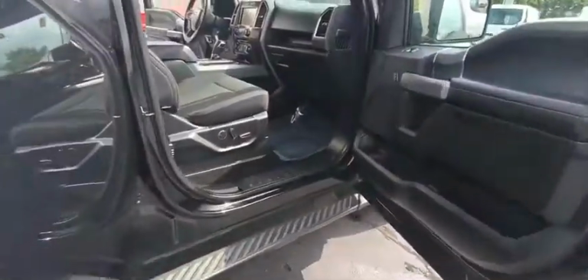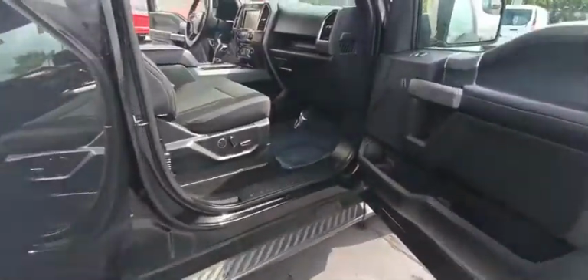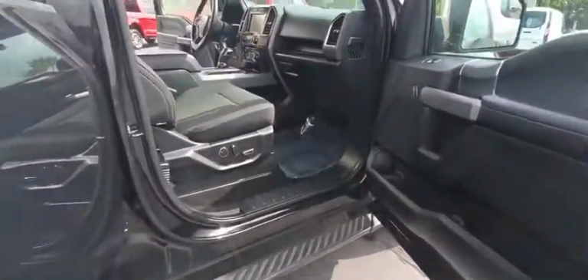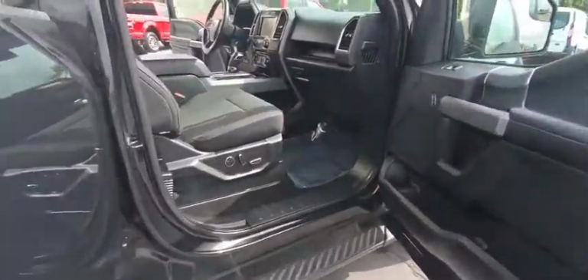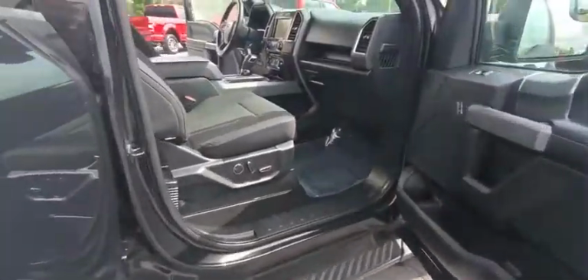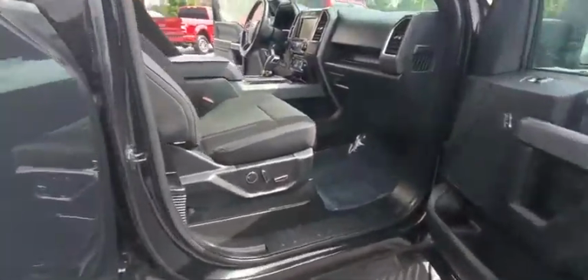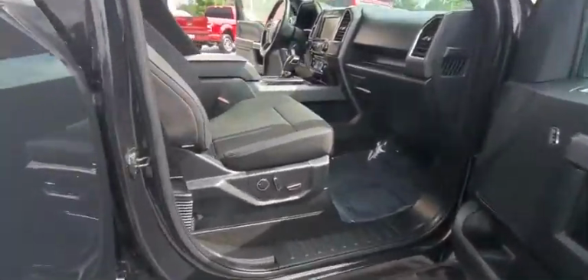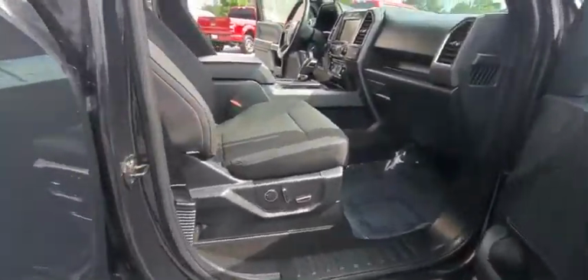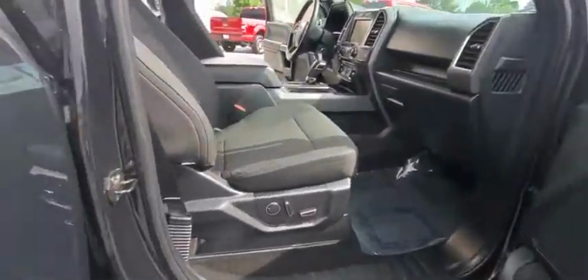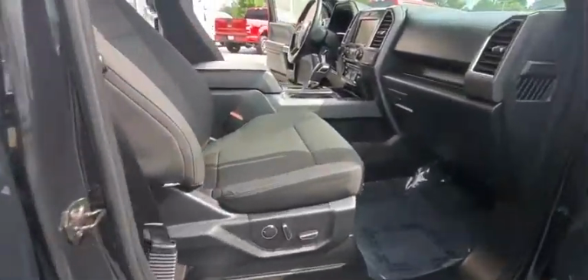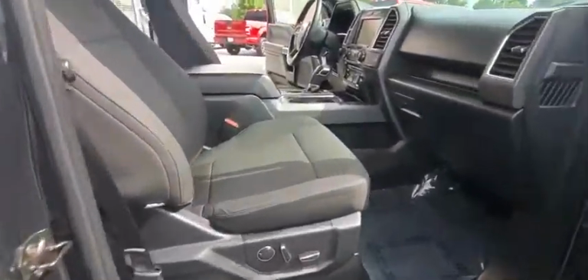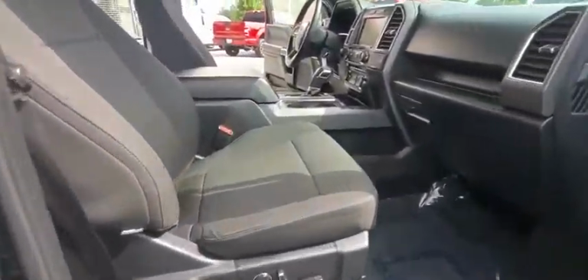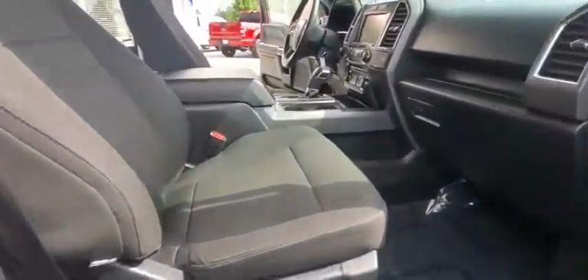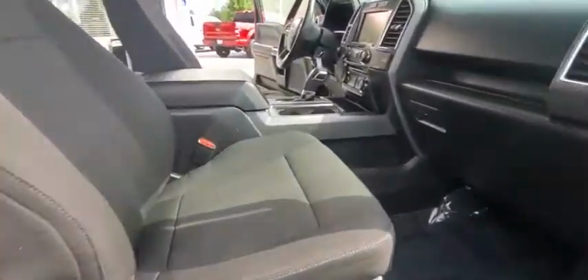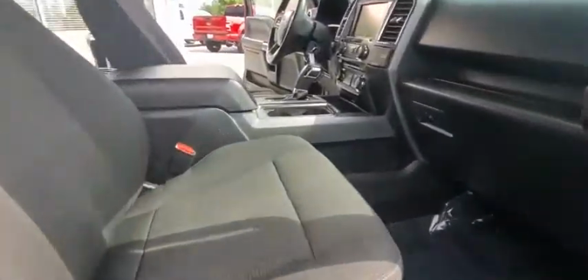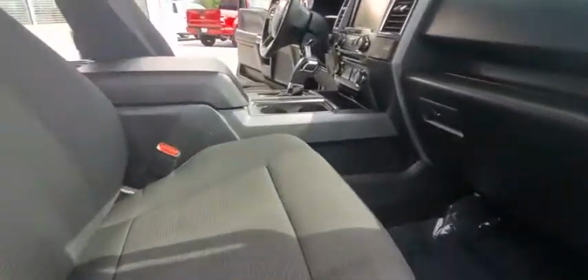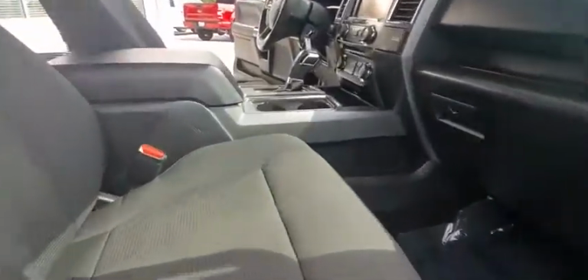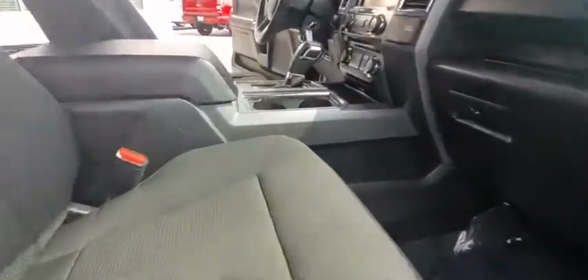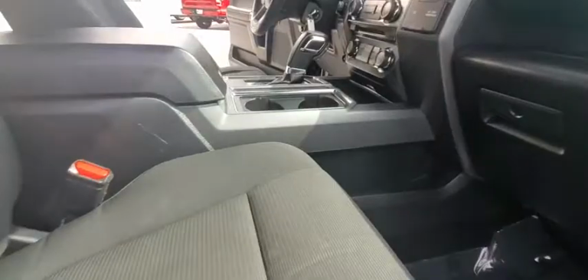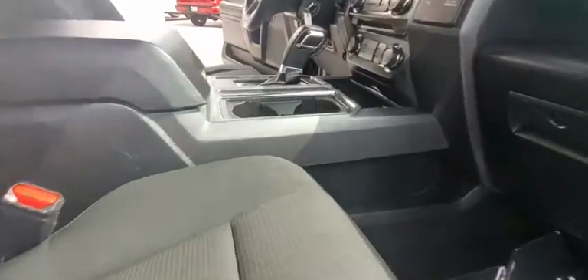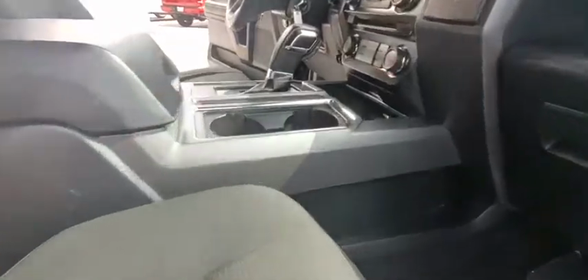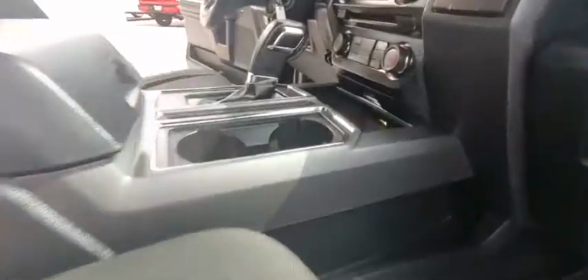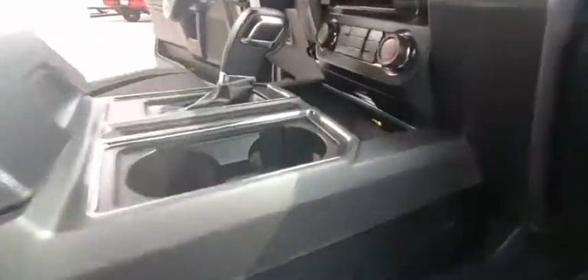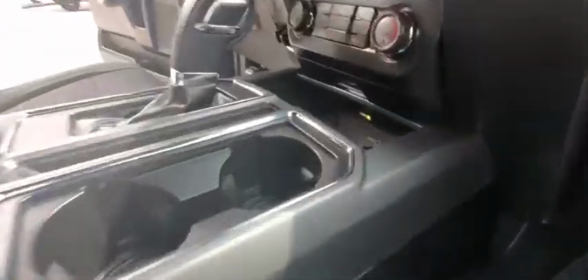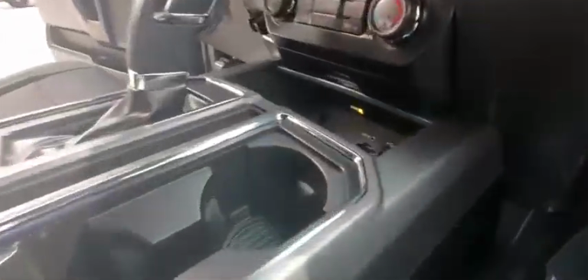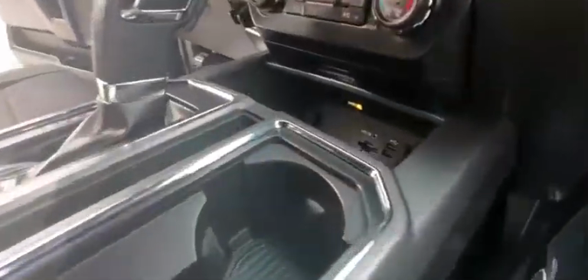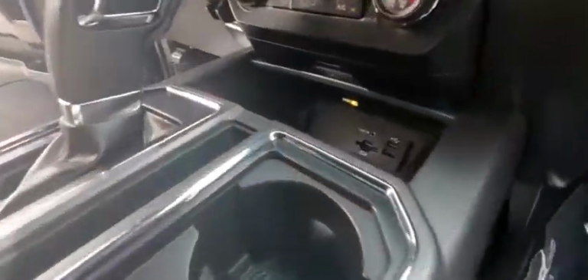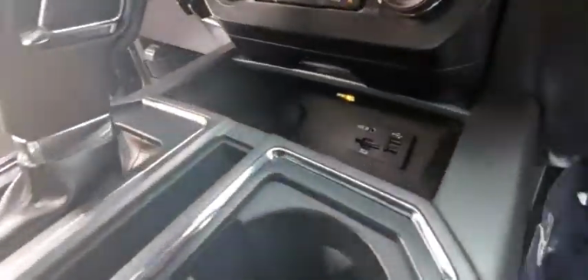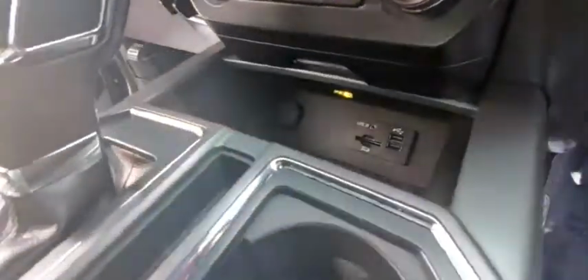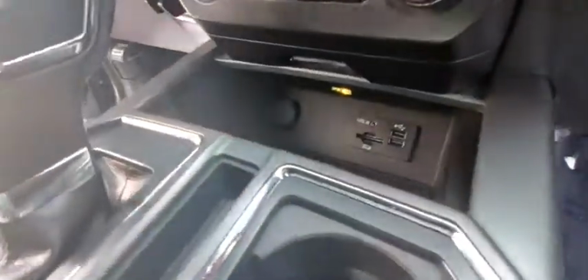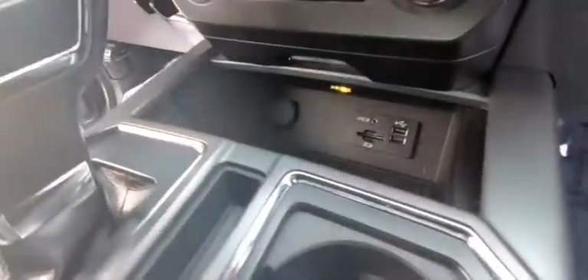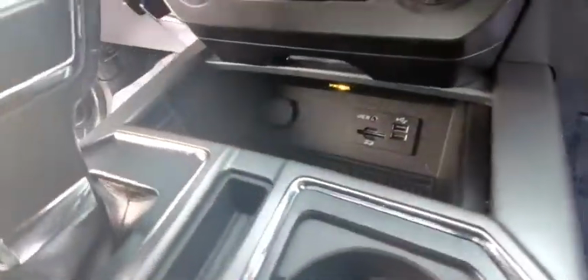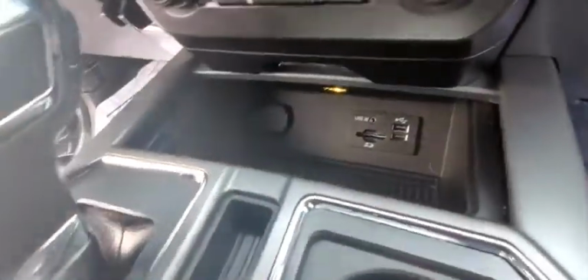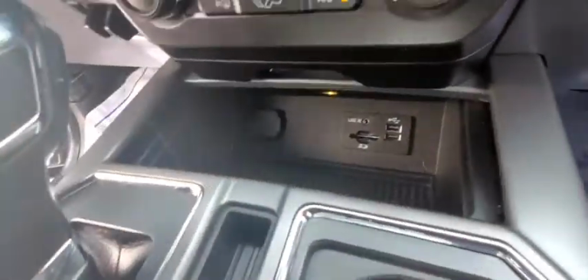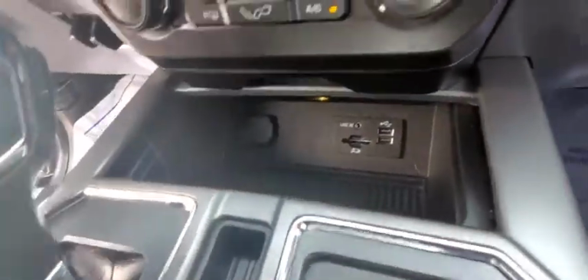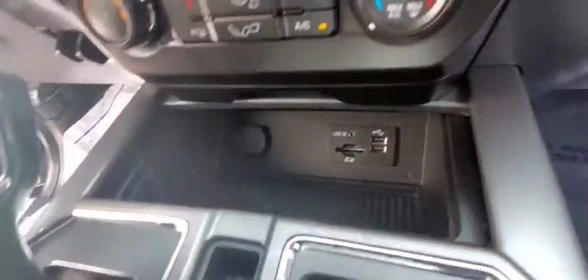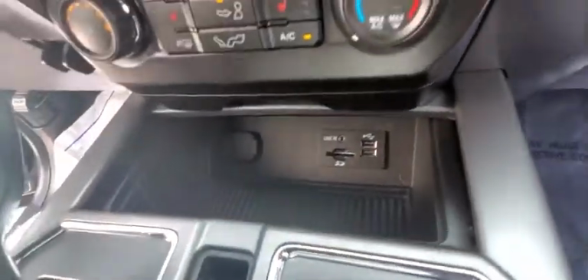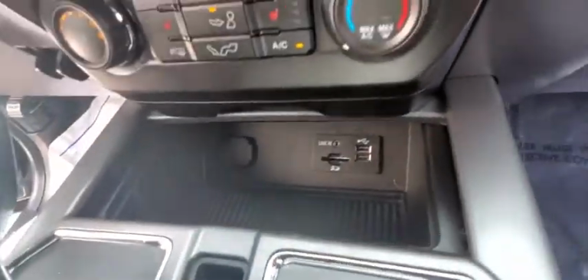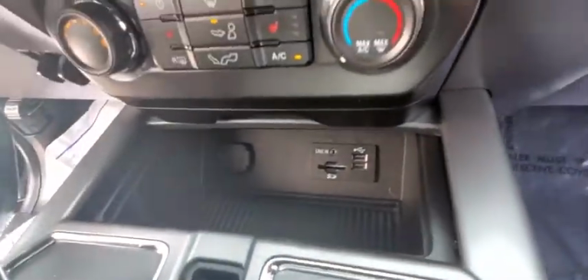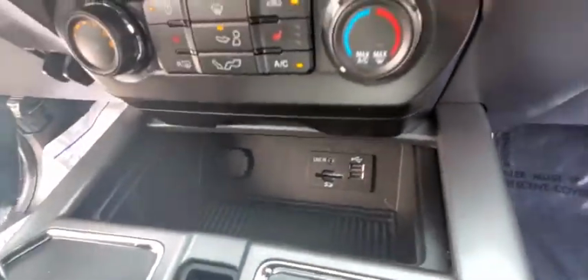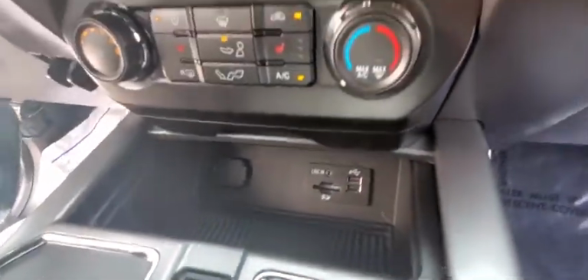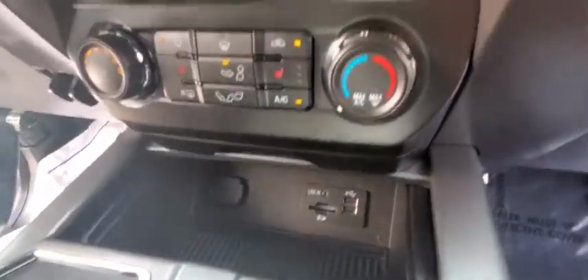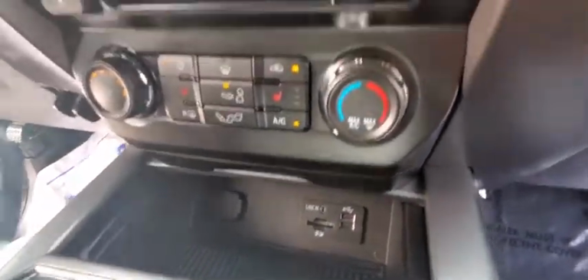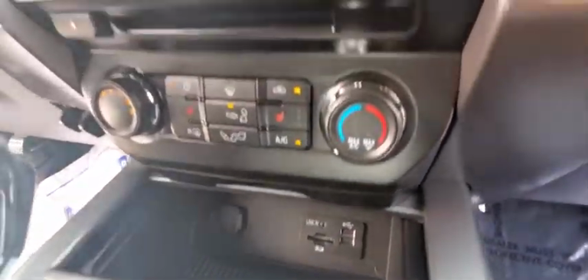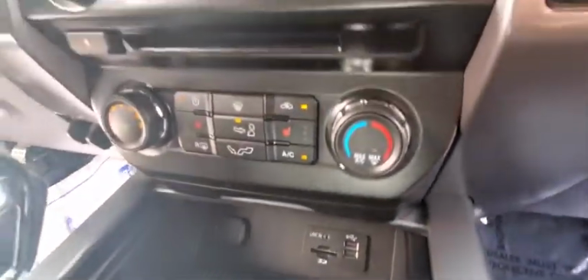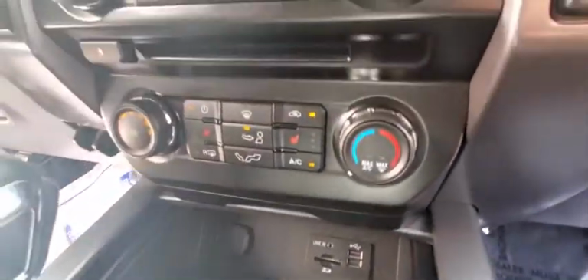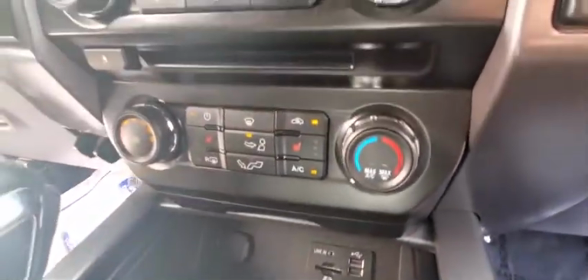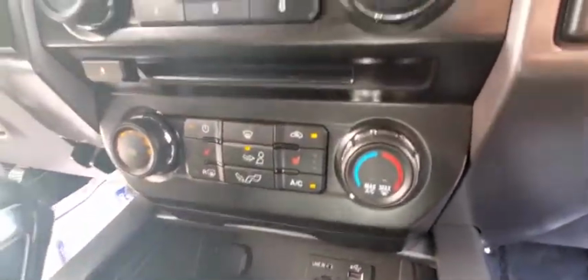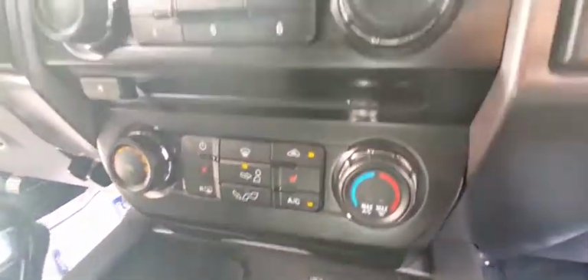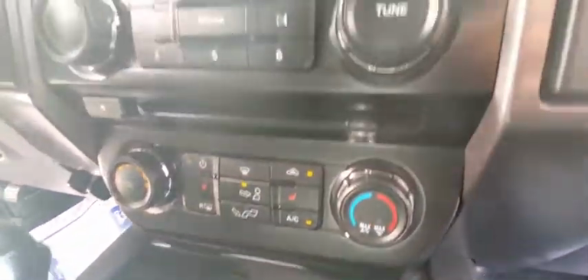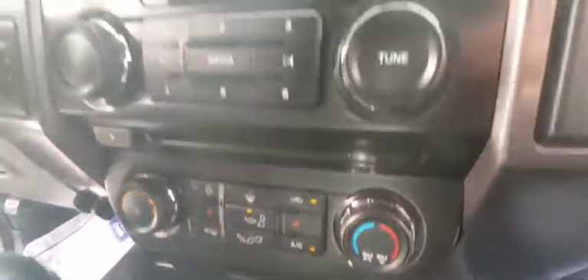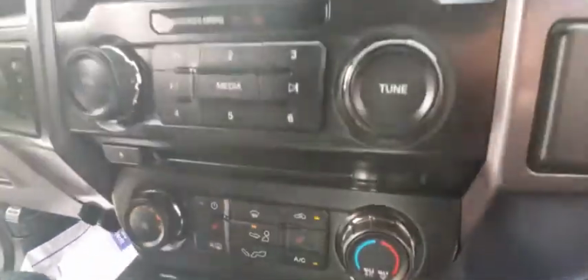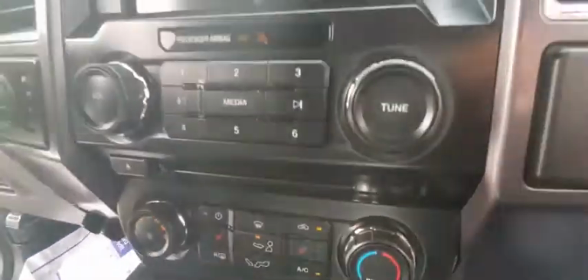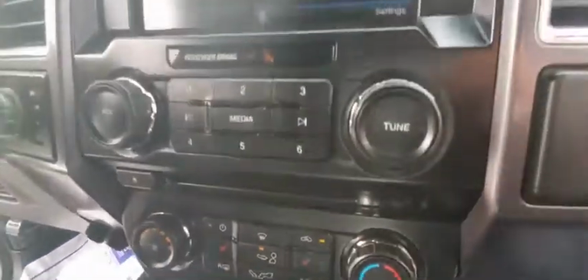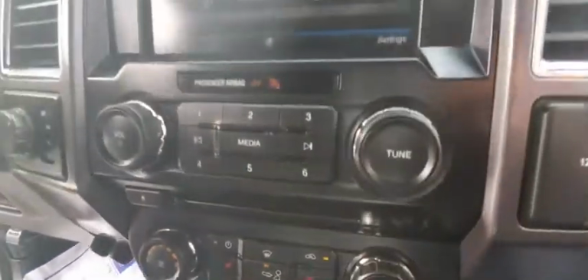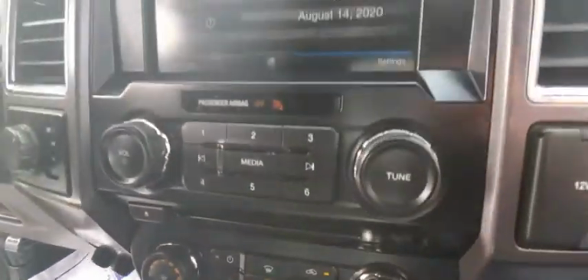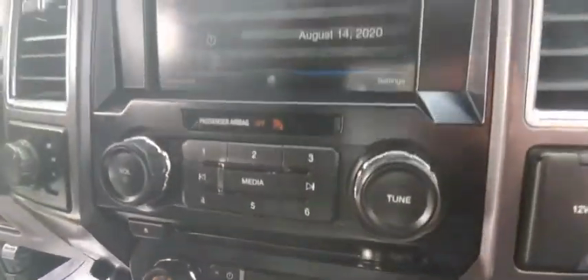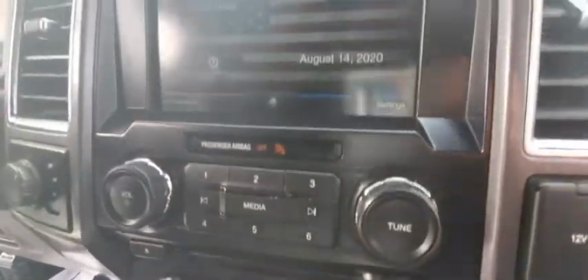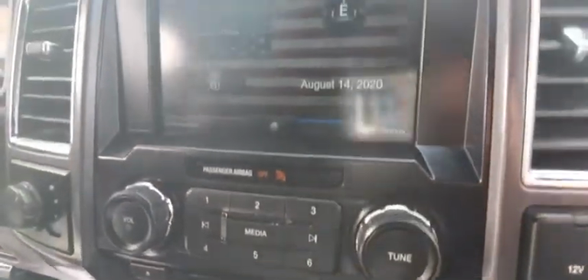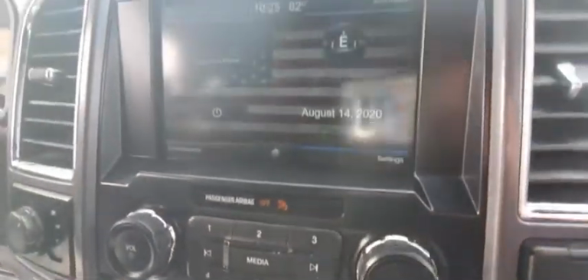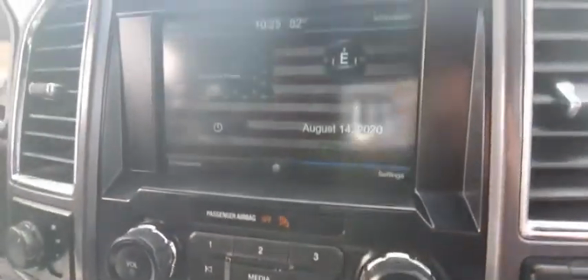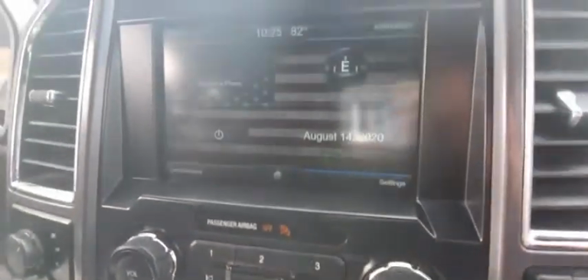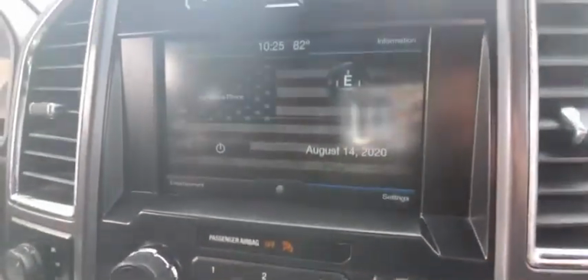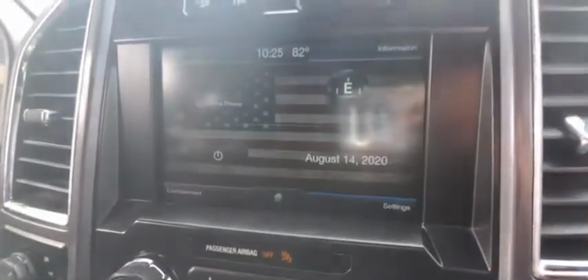Tilt steering wheel, driver vanity mirror, front reading lamps, passenger vanity mirror. Come see the car for yourself.